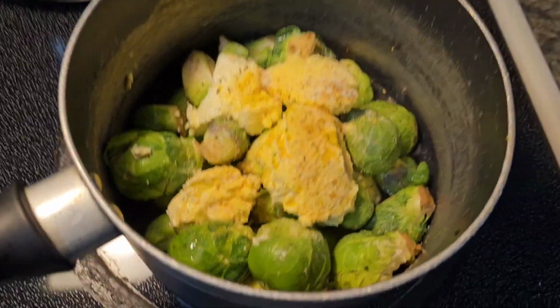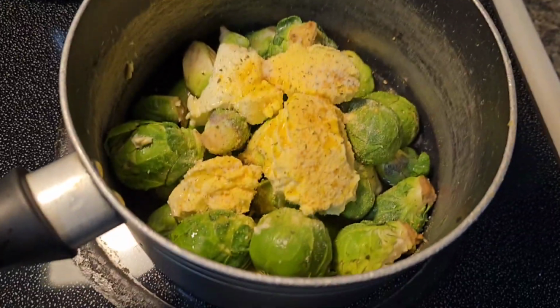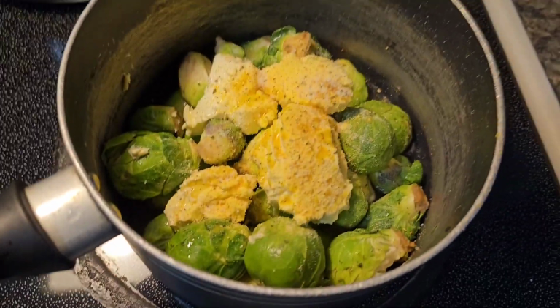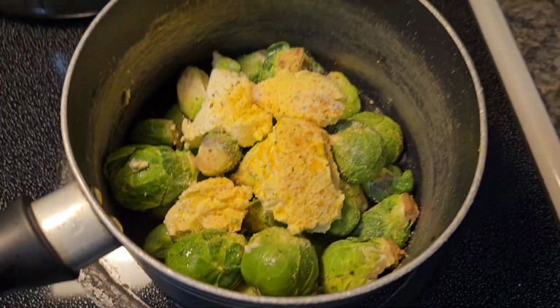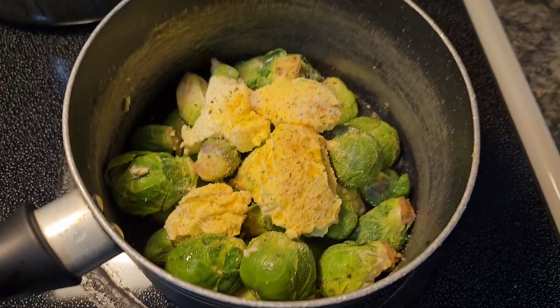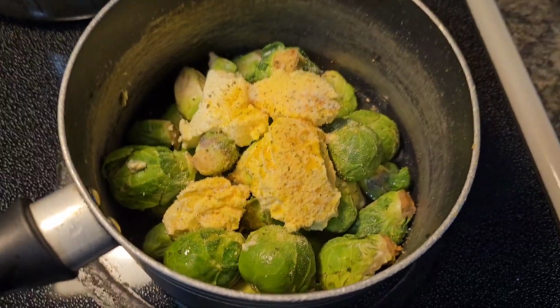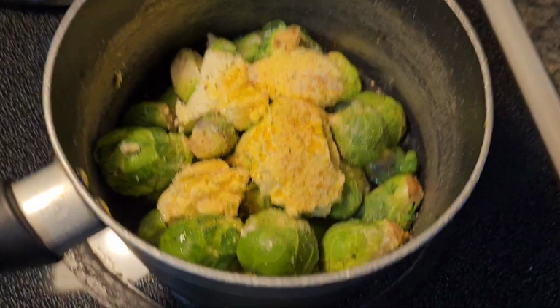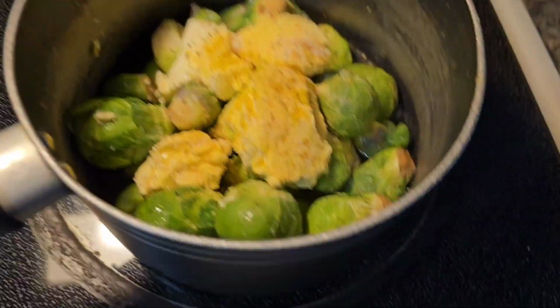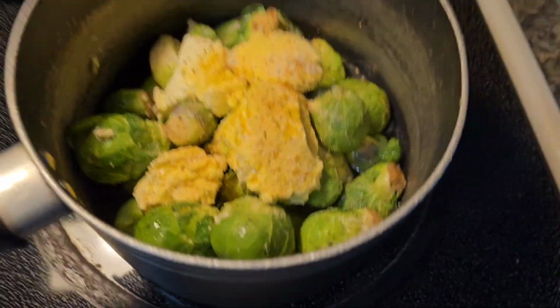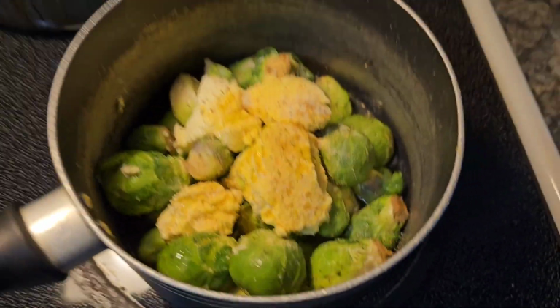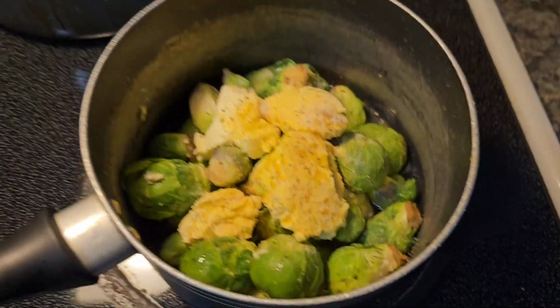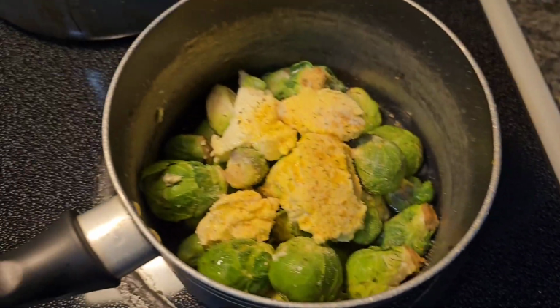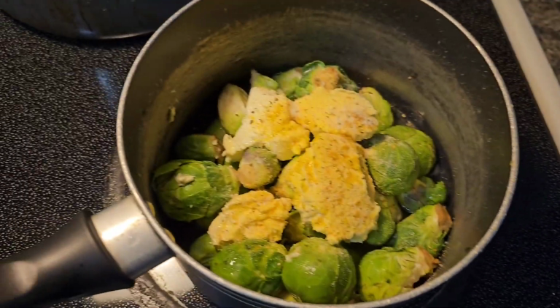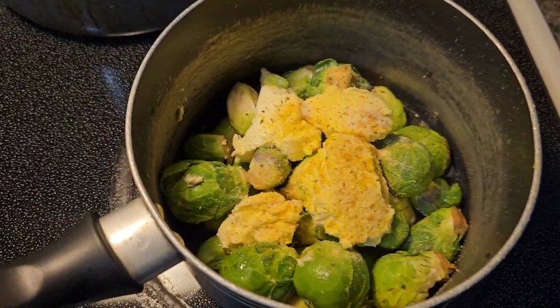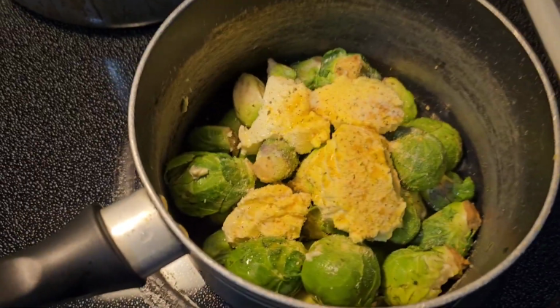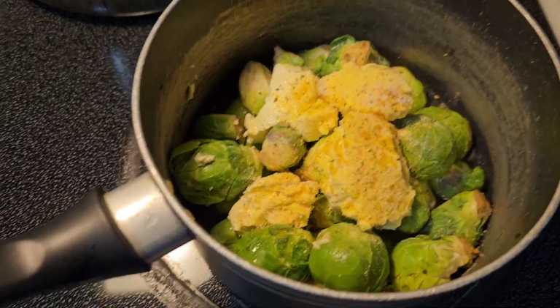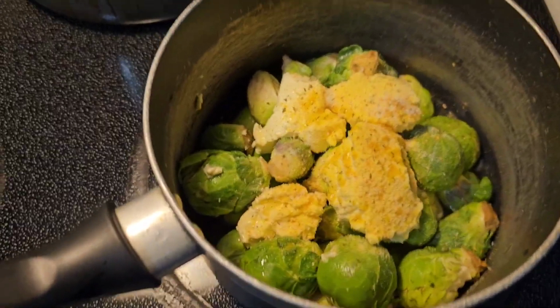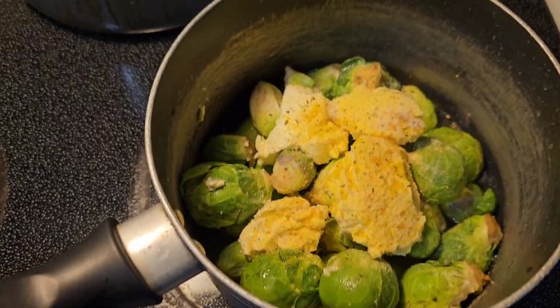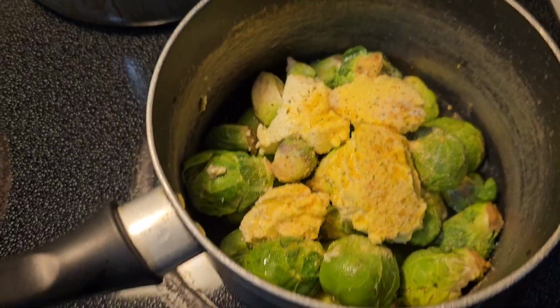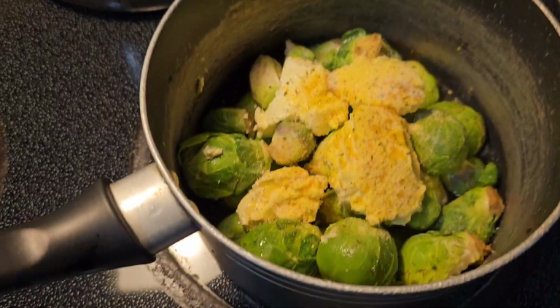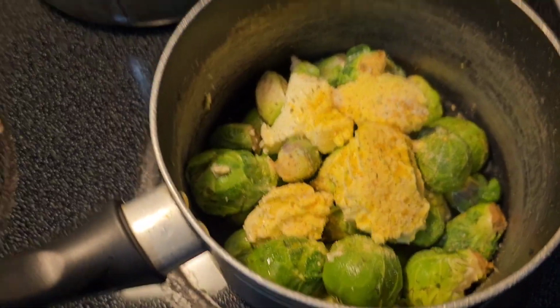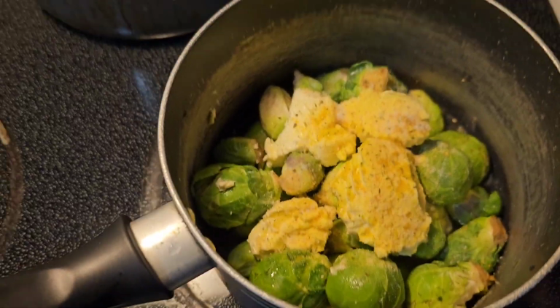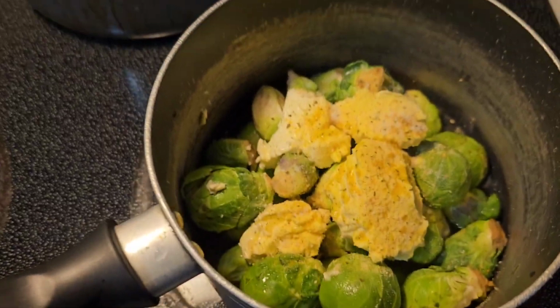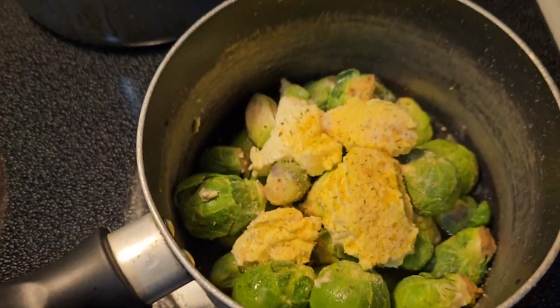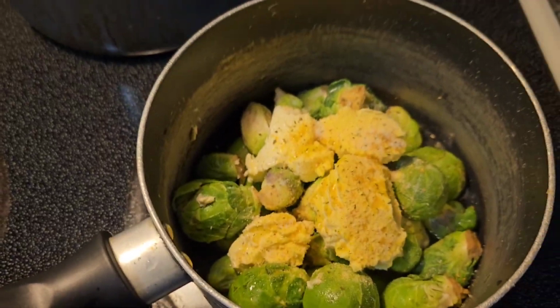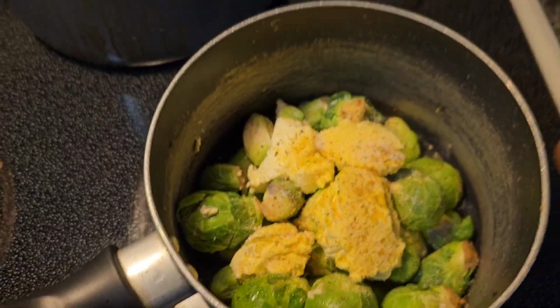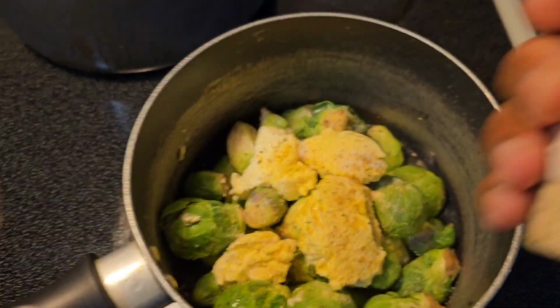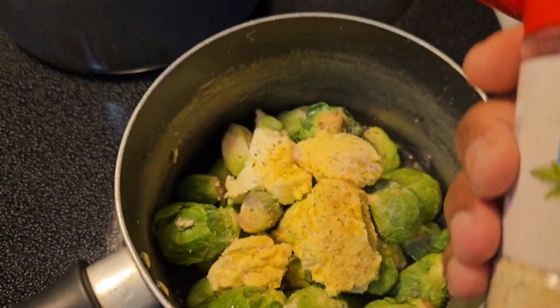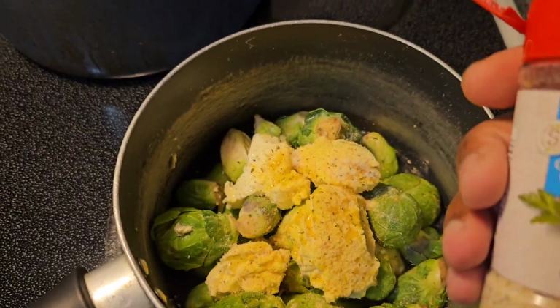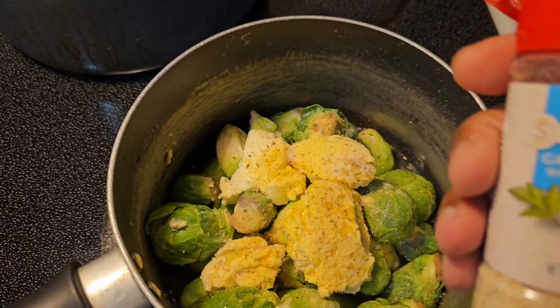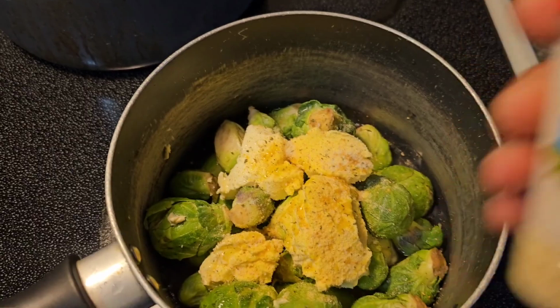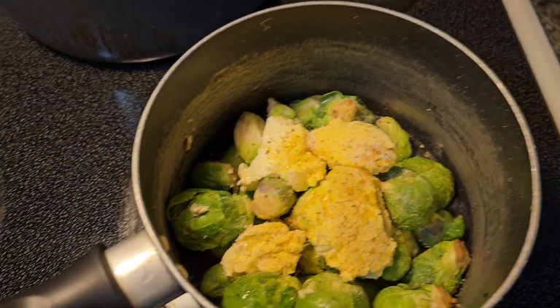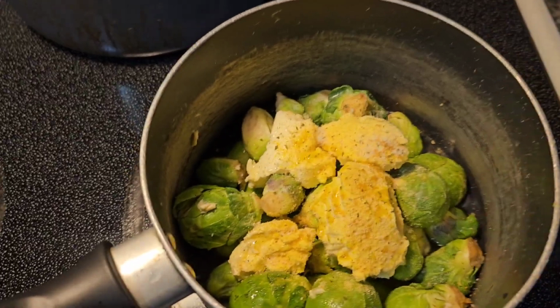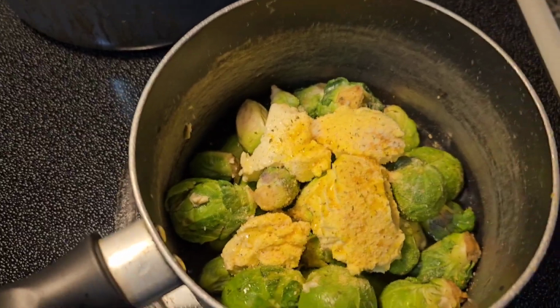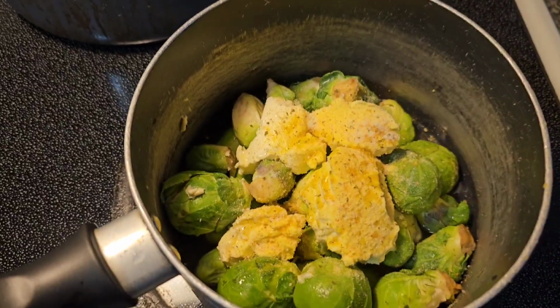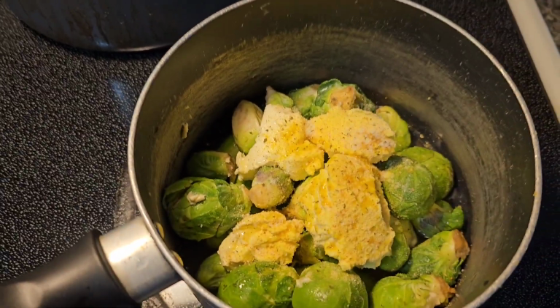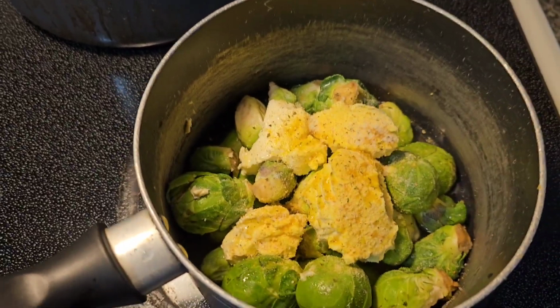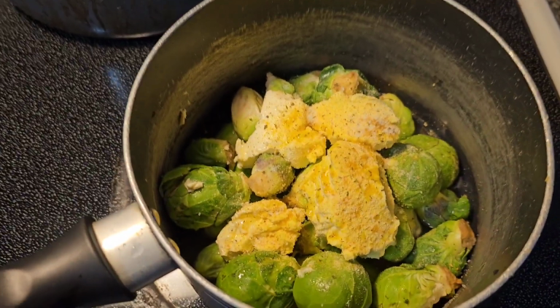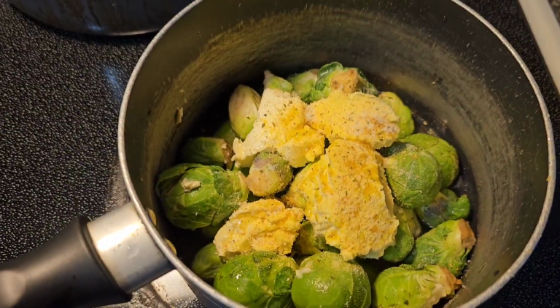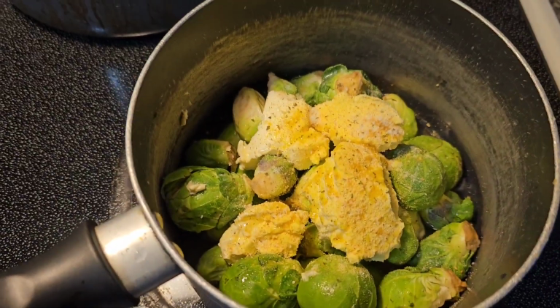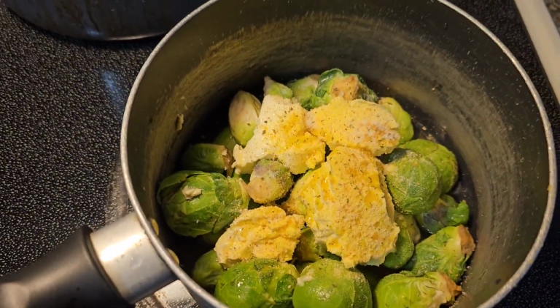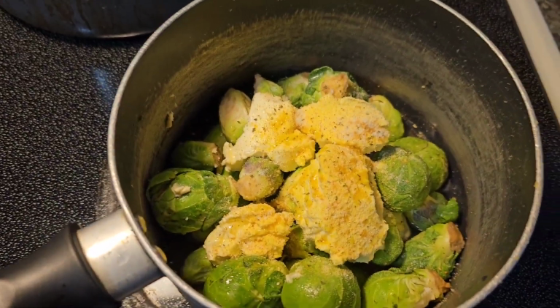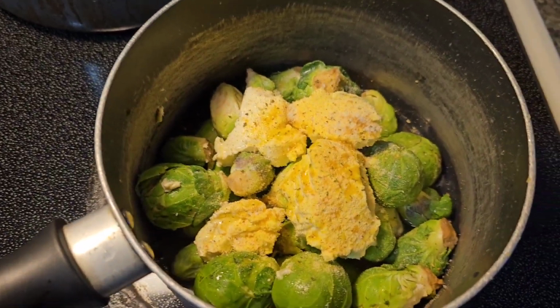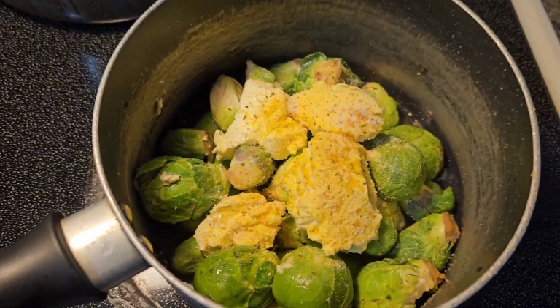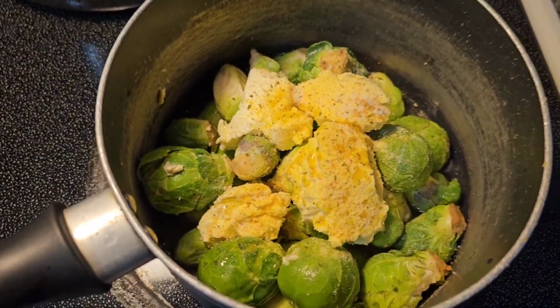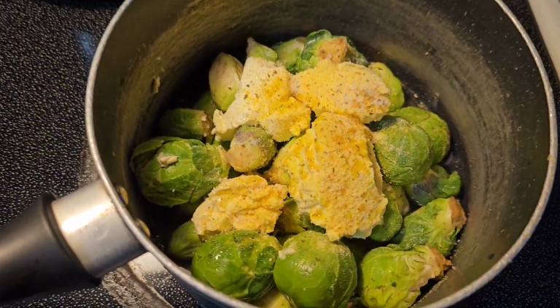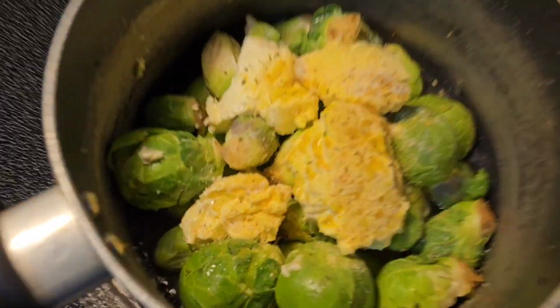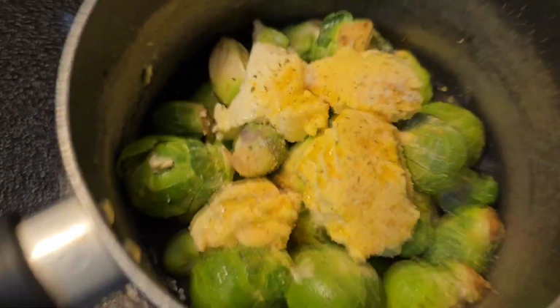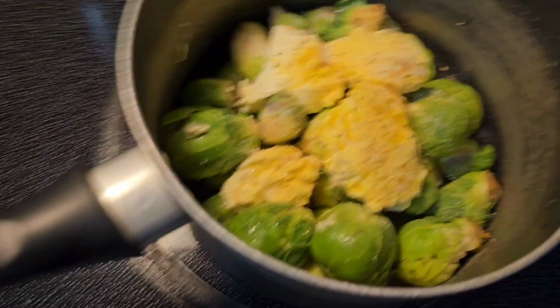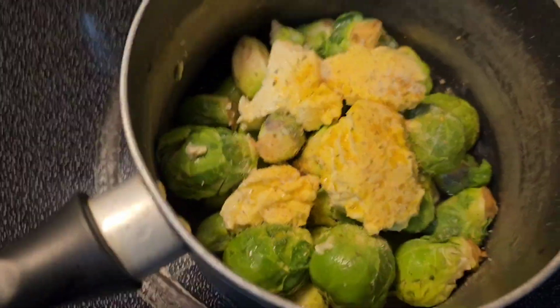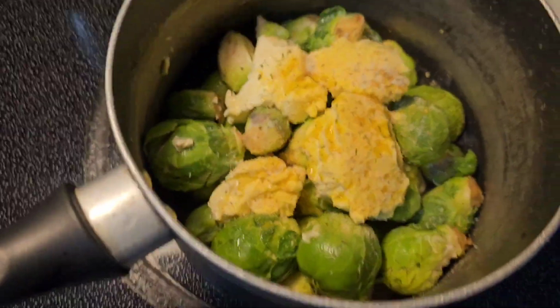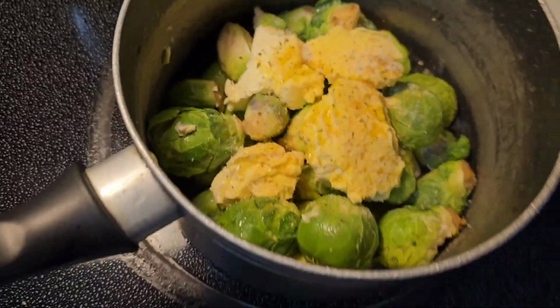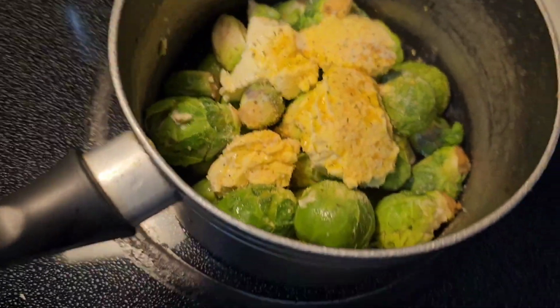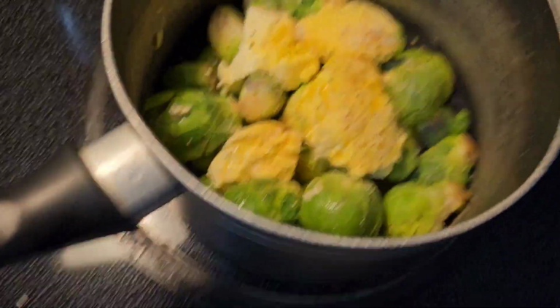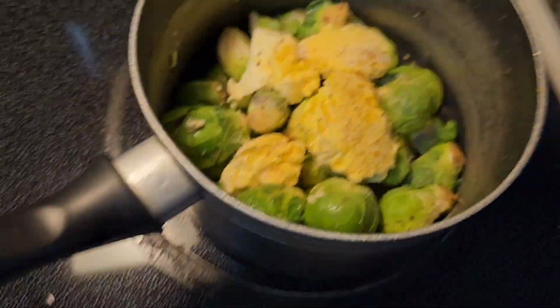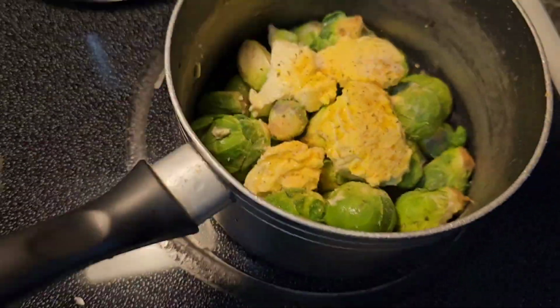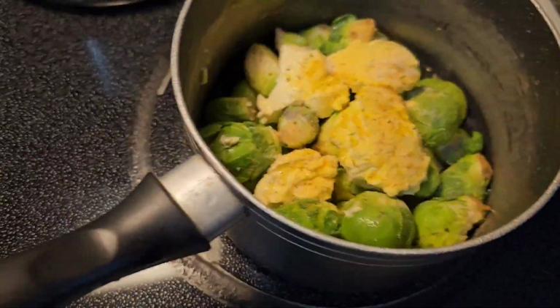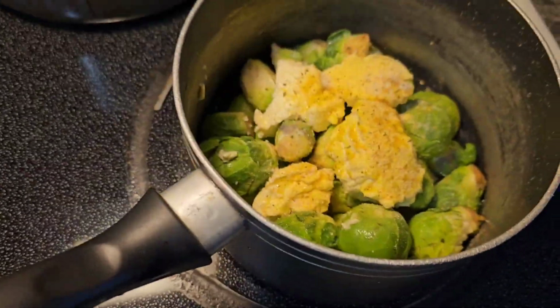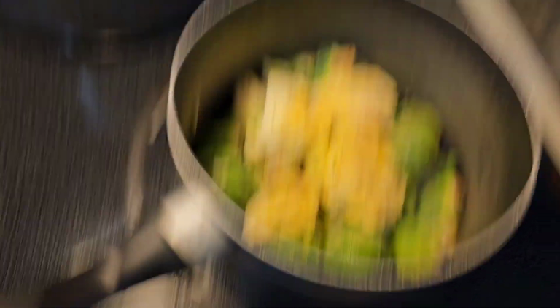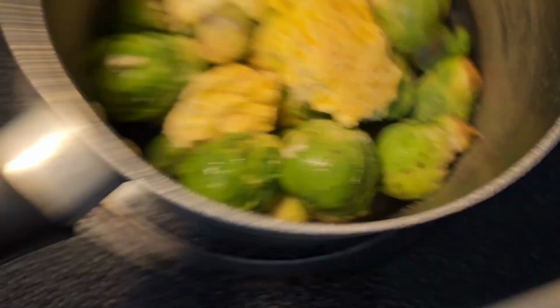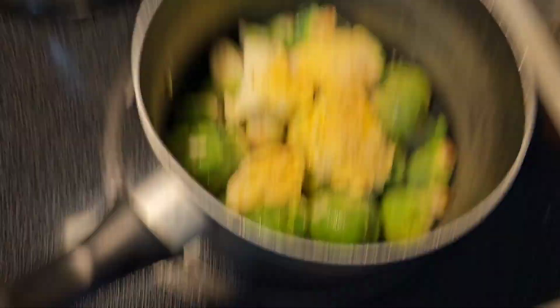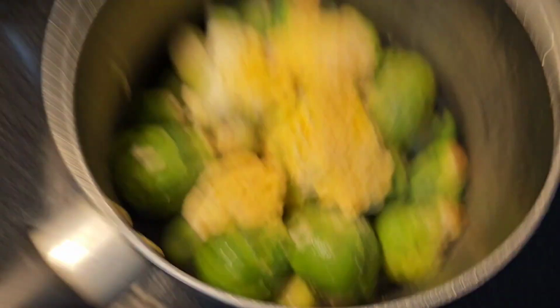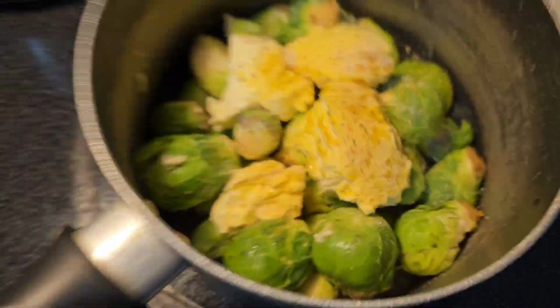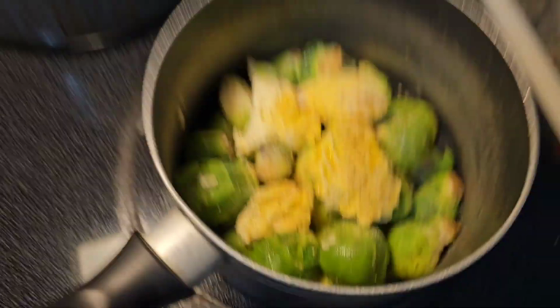Brussel sprouts, butter, garlic salt, chicken bouillon. There you go. Trust me, trust me.